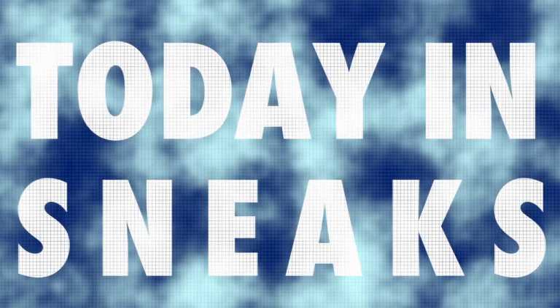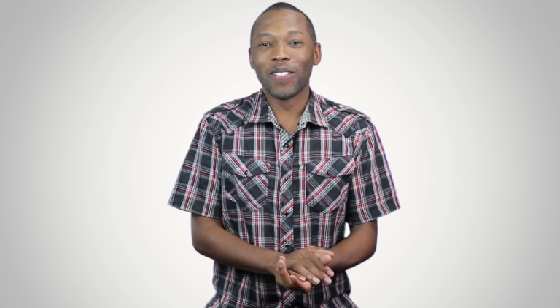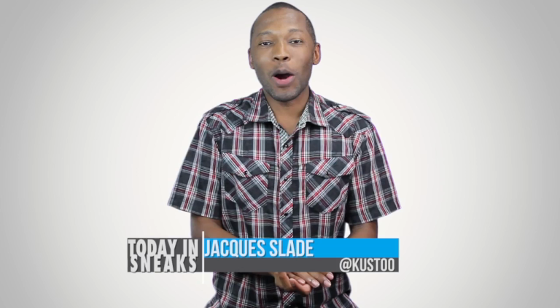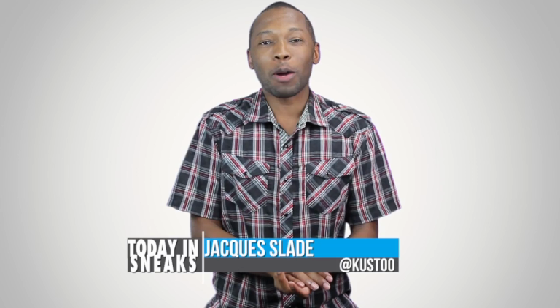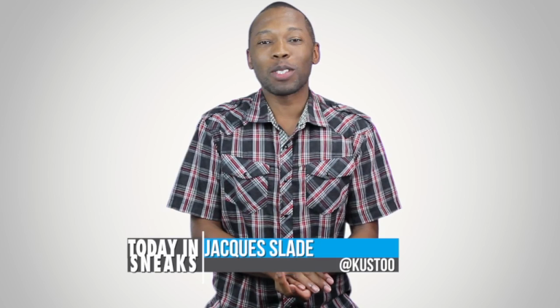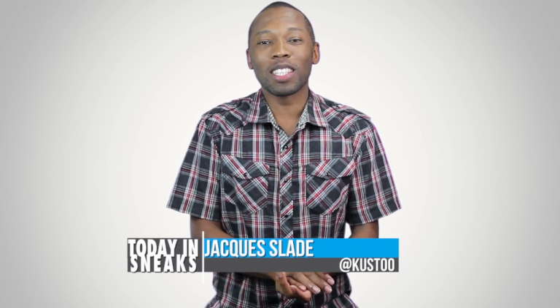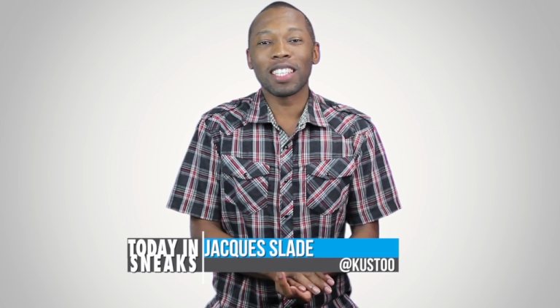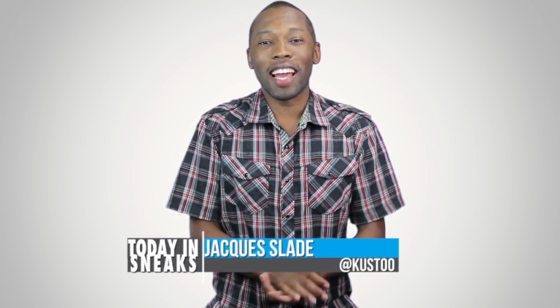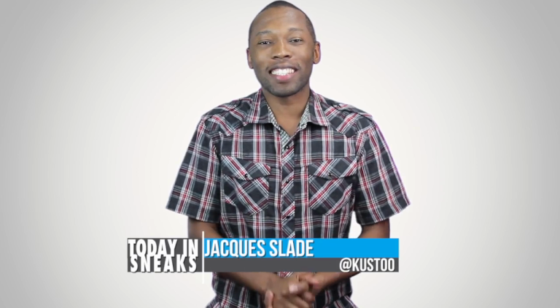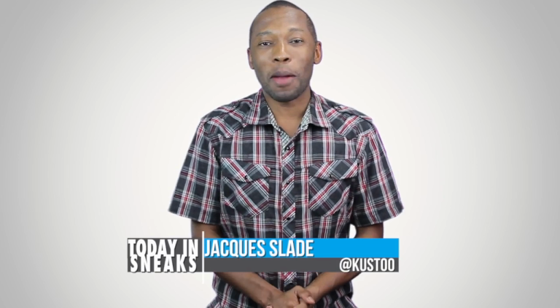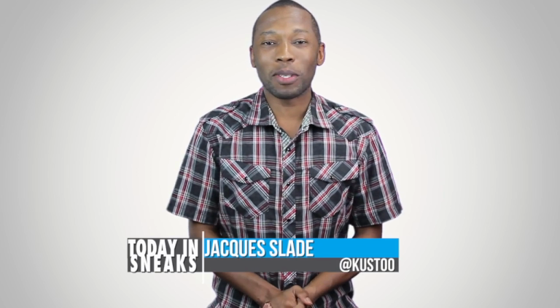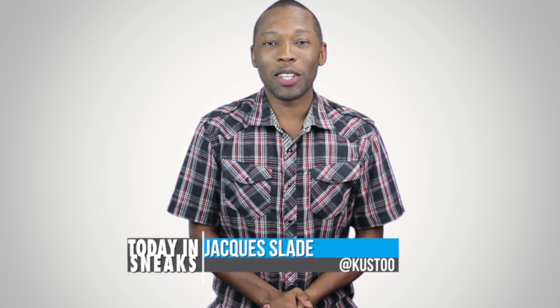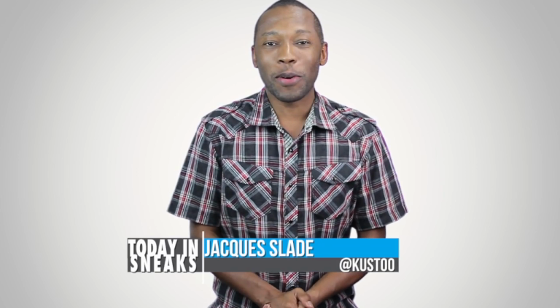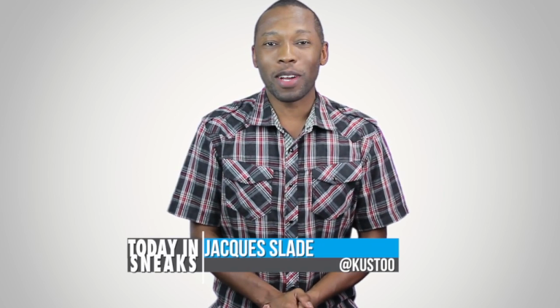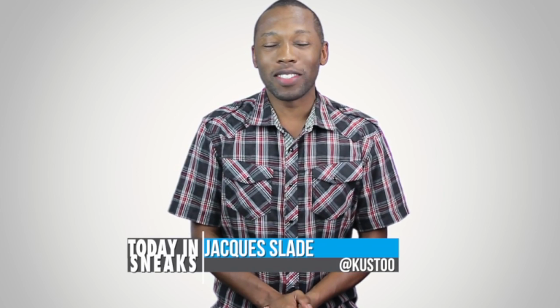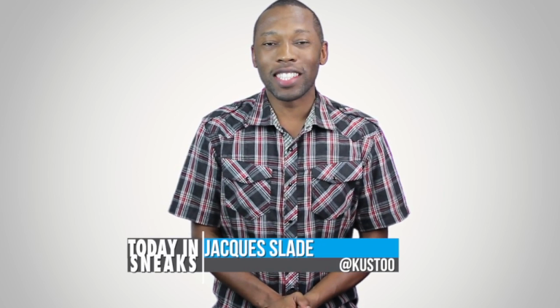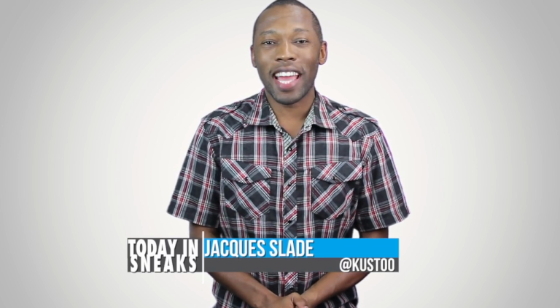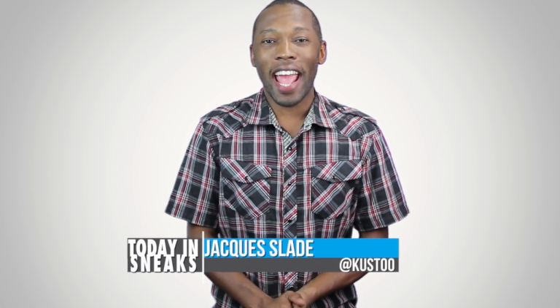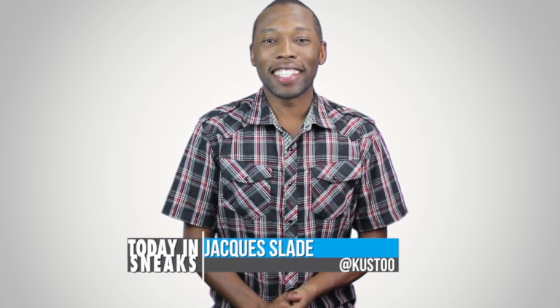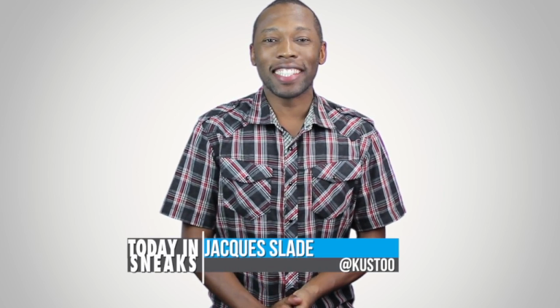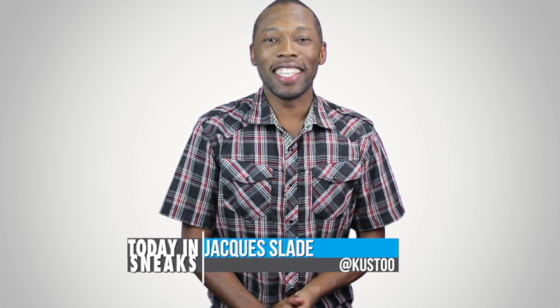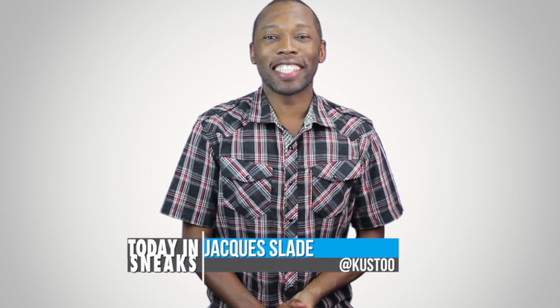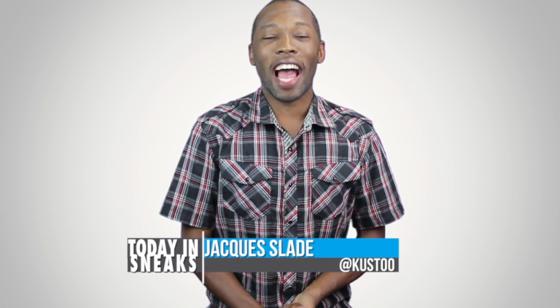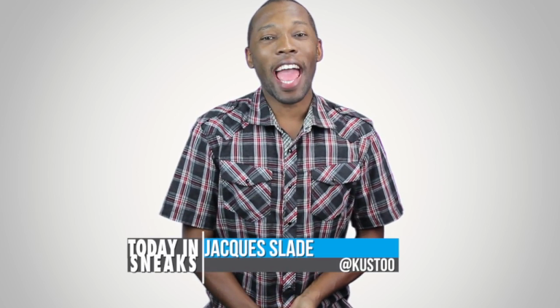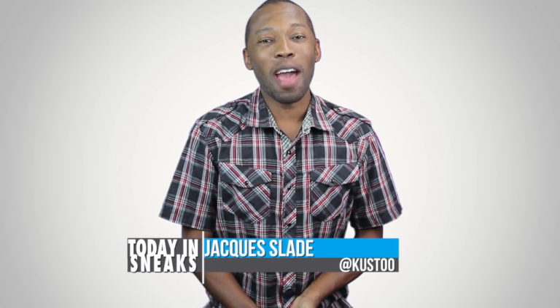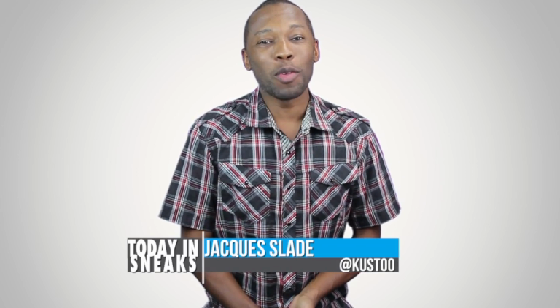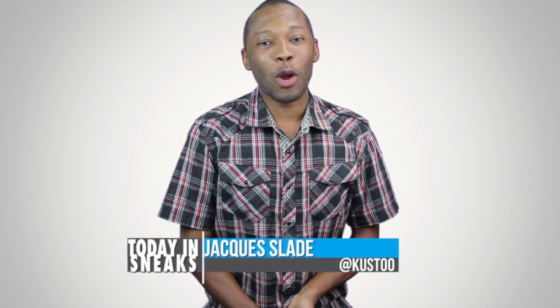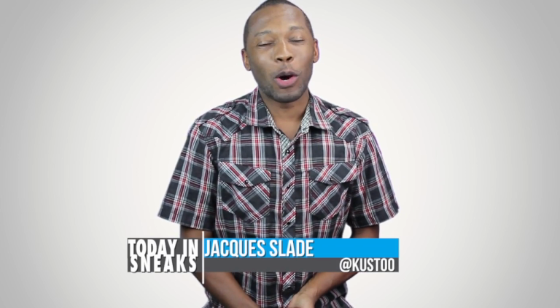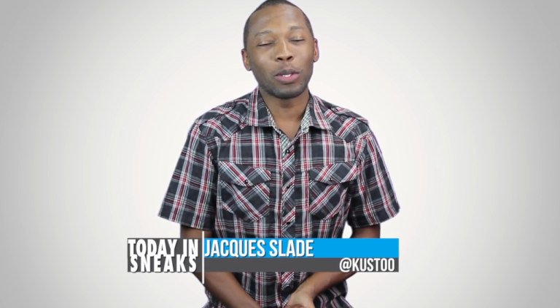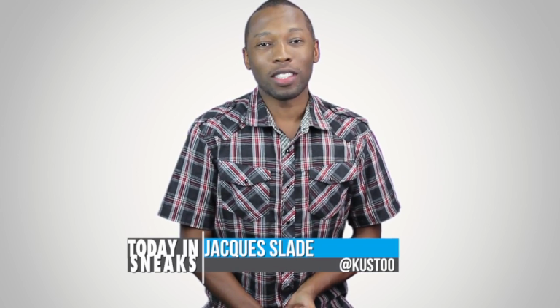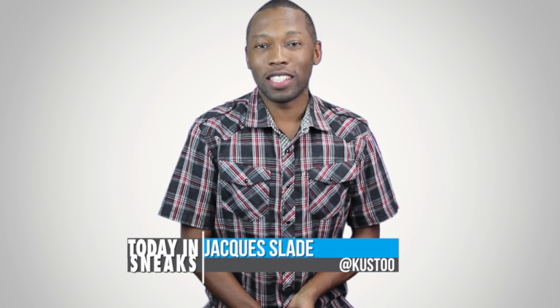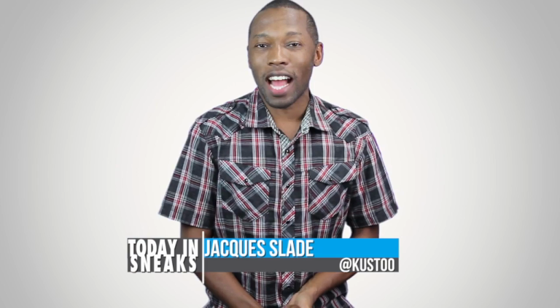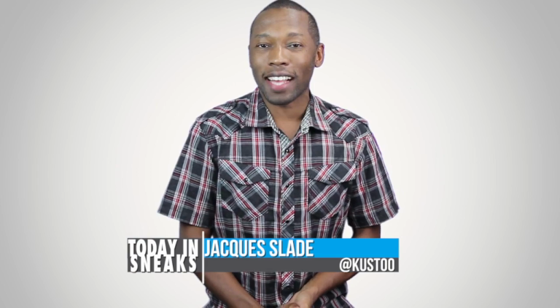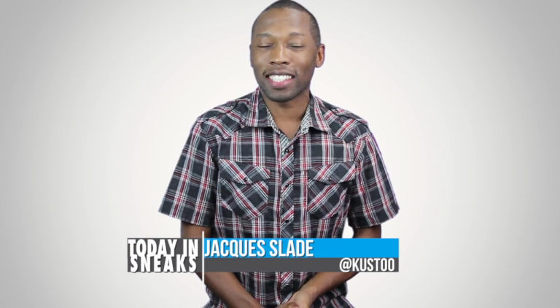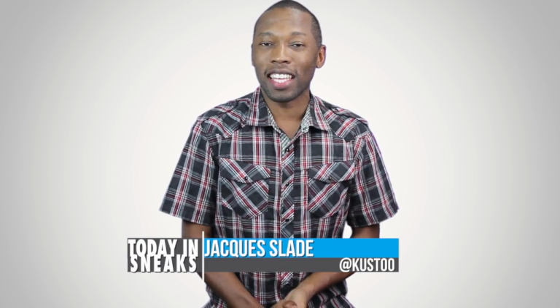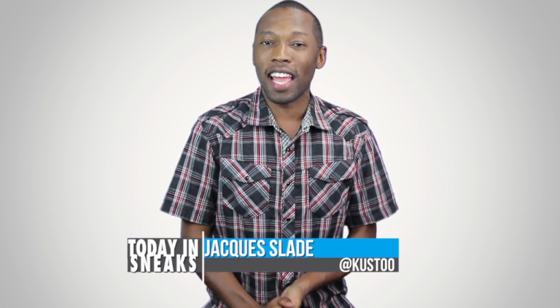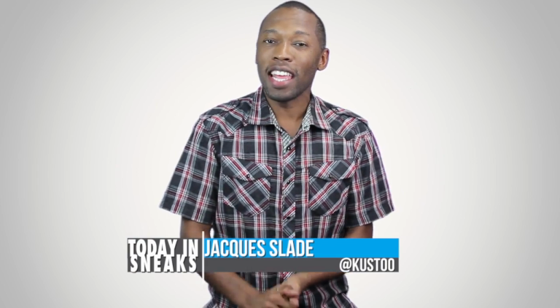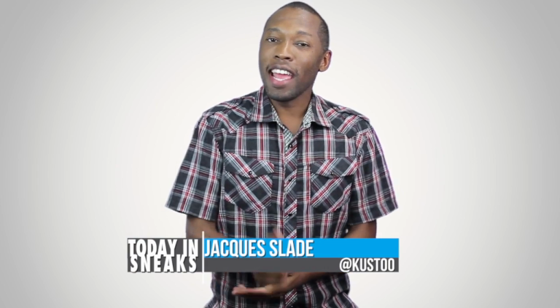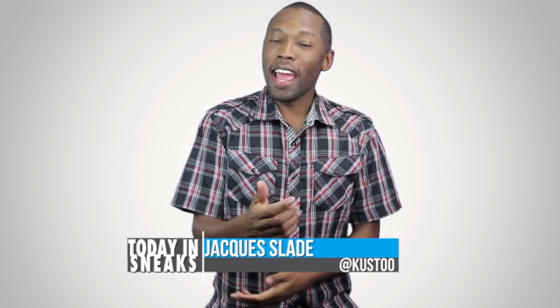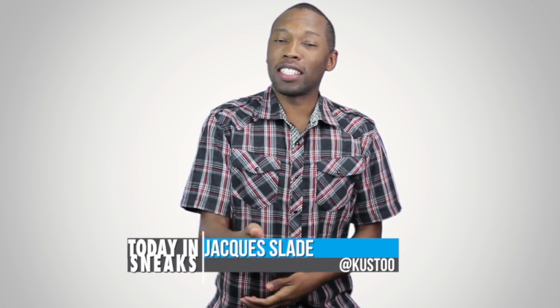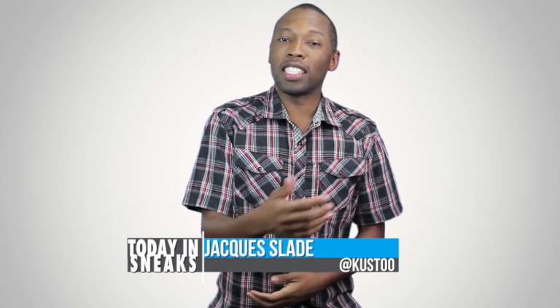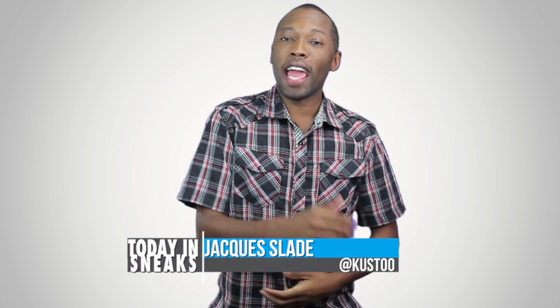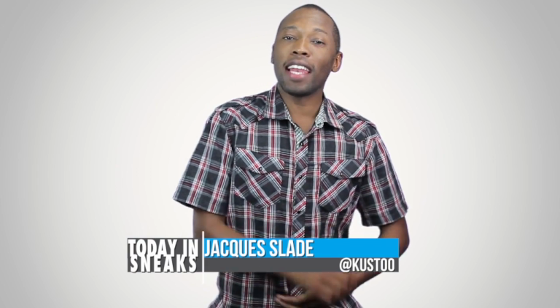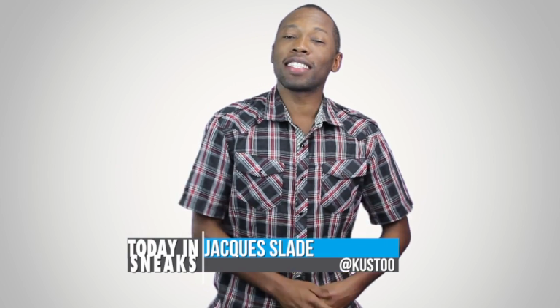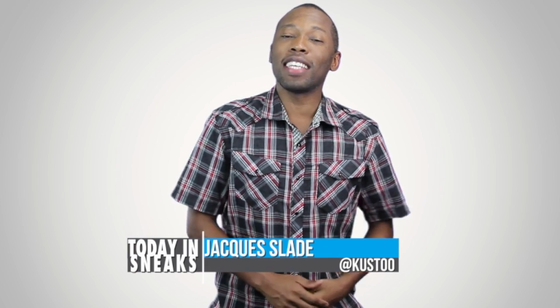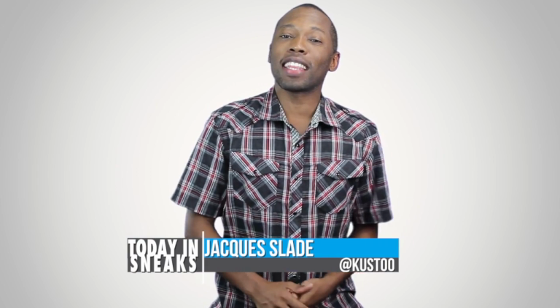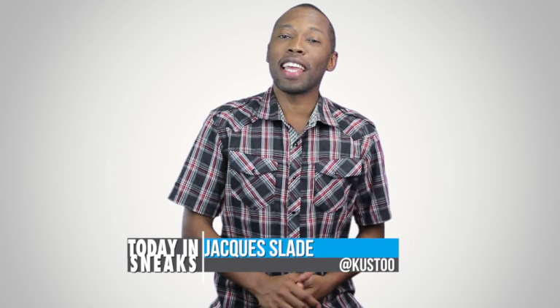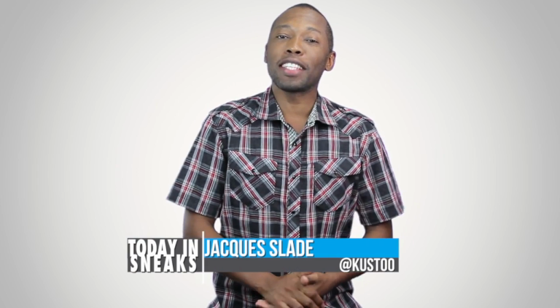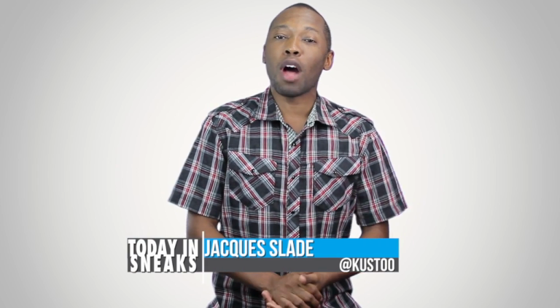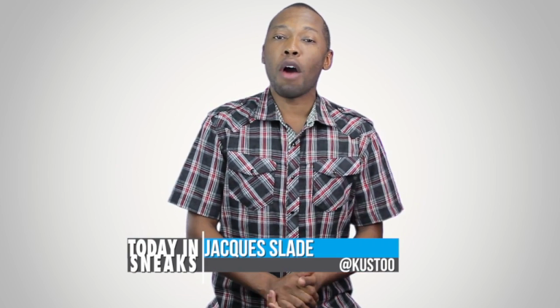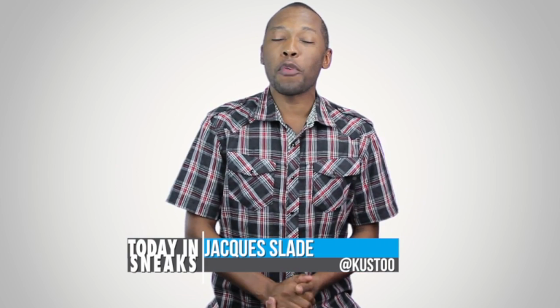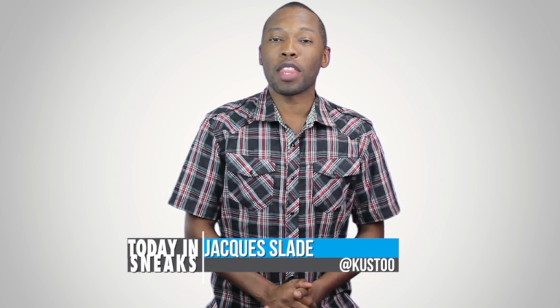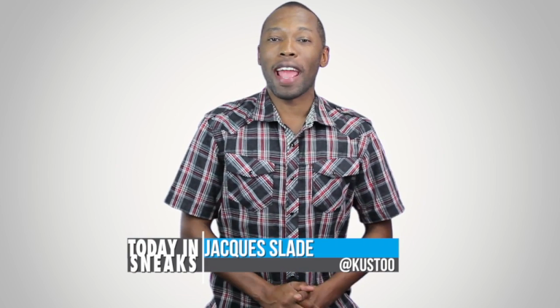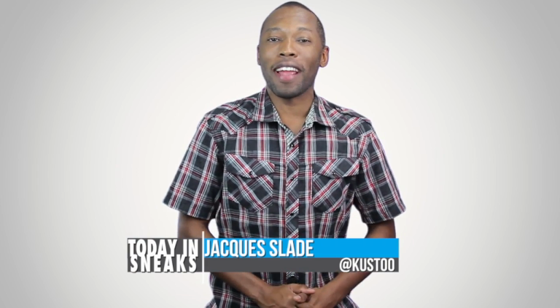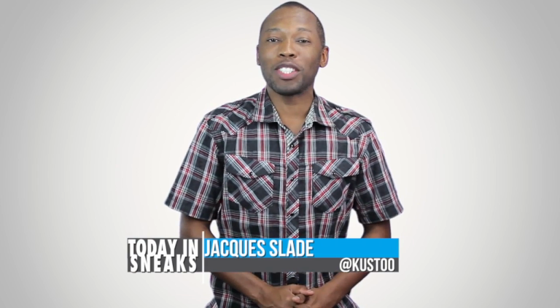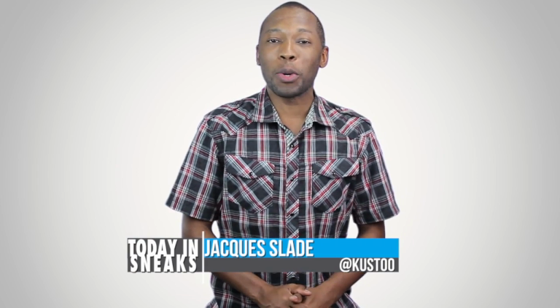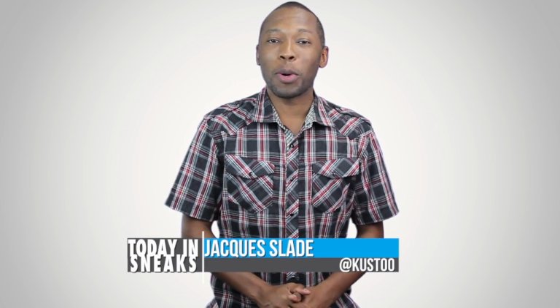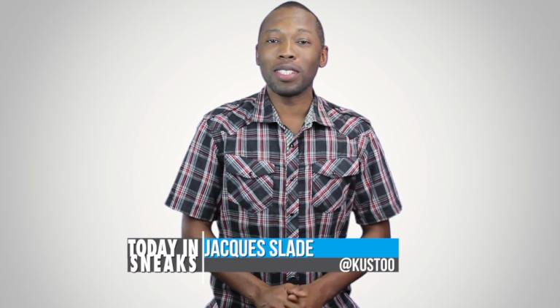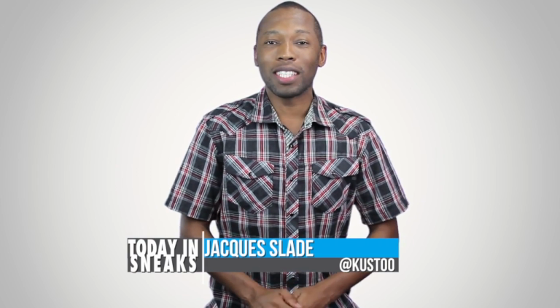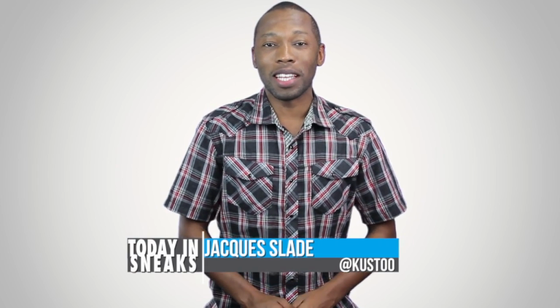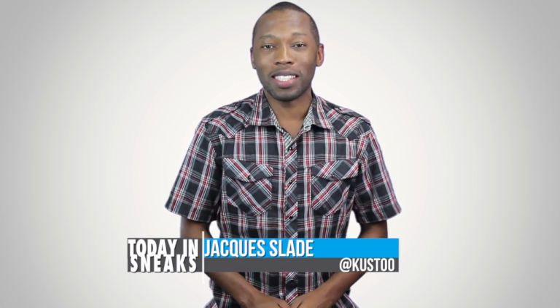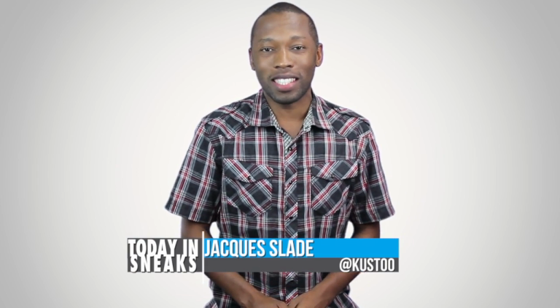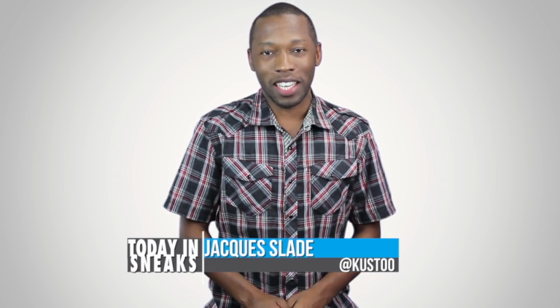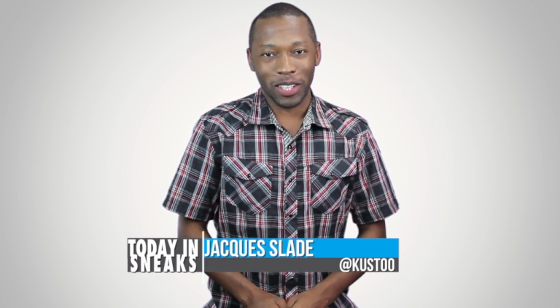Welcome to the latest episode of Today in Sneaks. I am your host Jacques Slade and today let's kick things off with the Air Jordan 10 Steel.